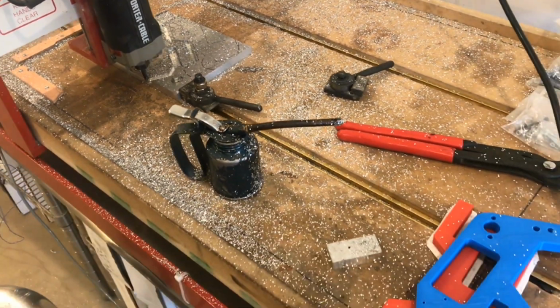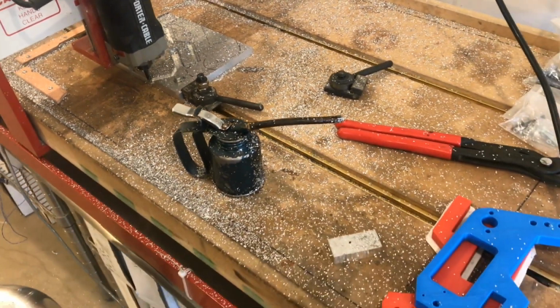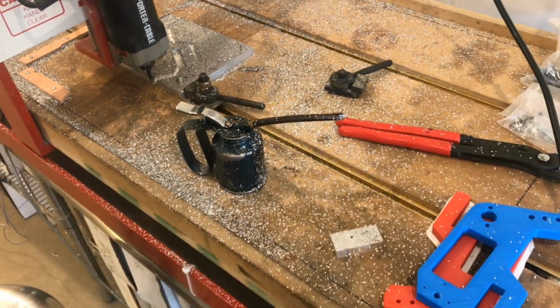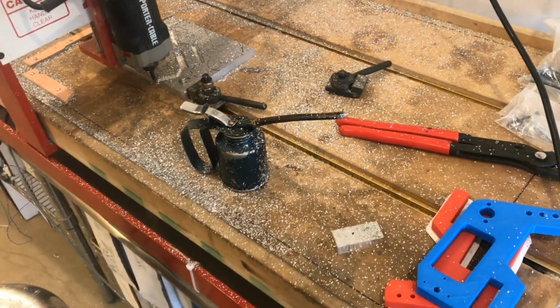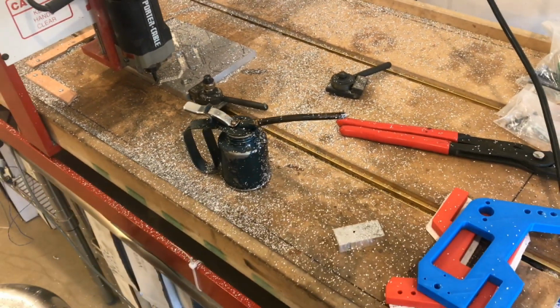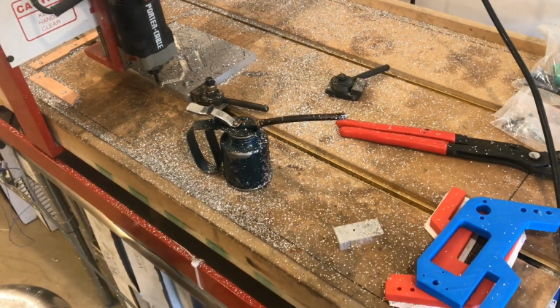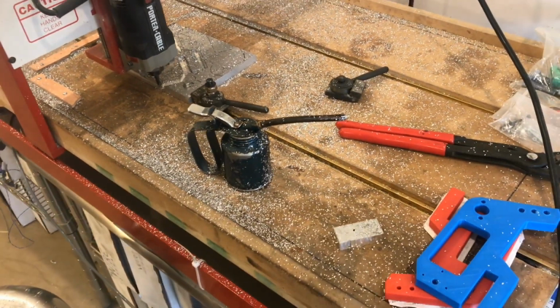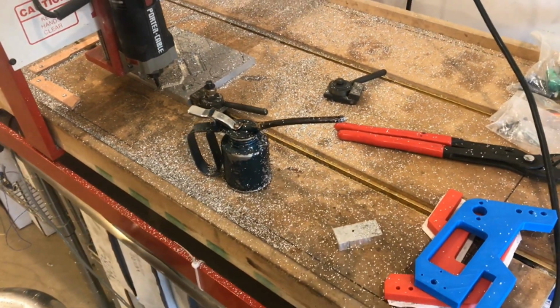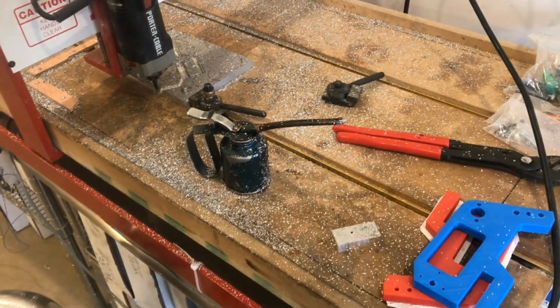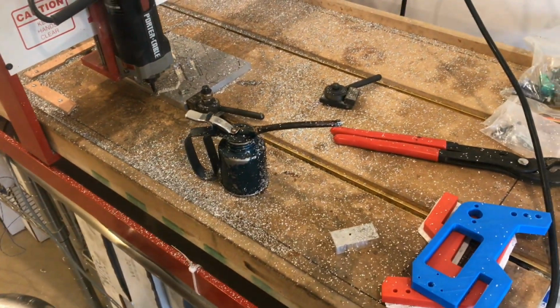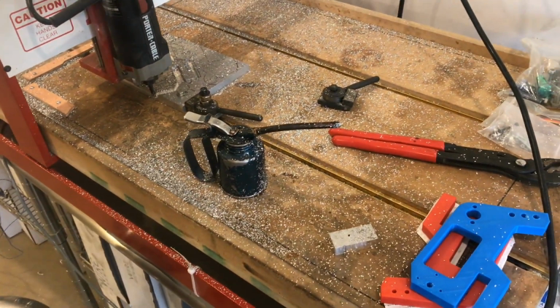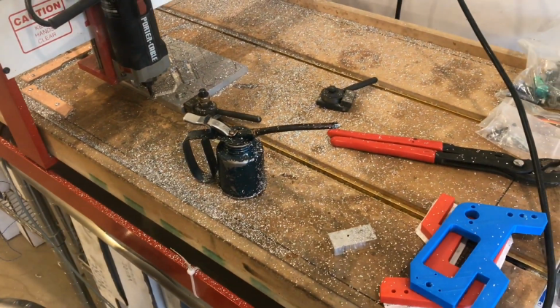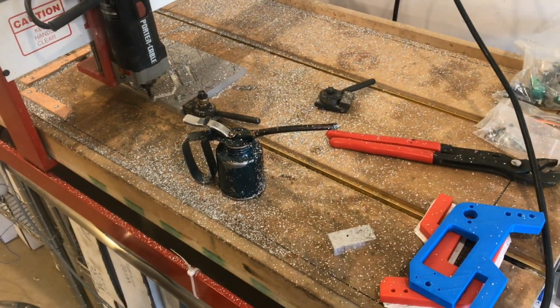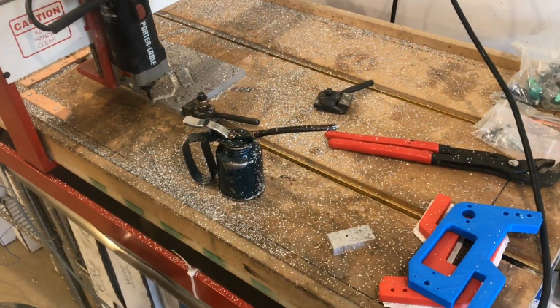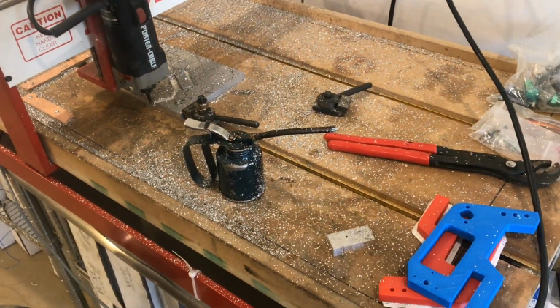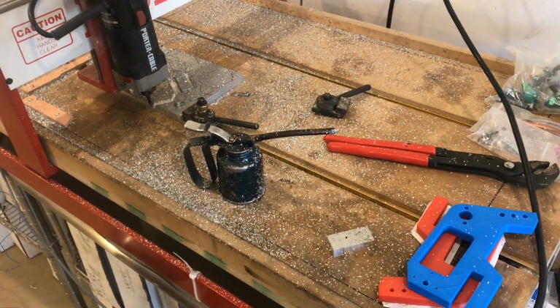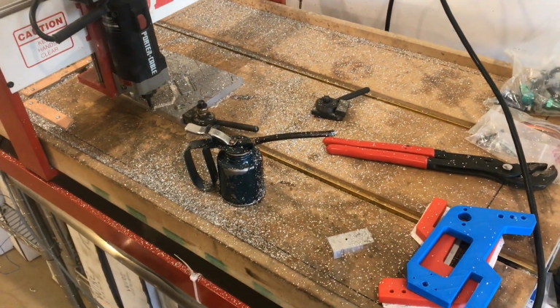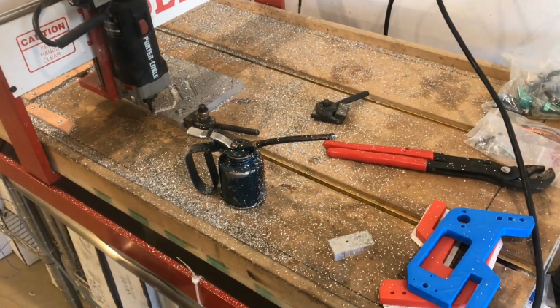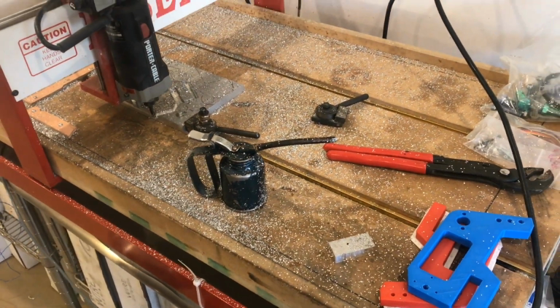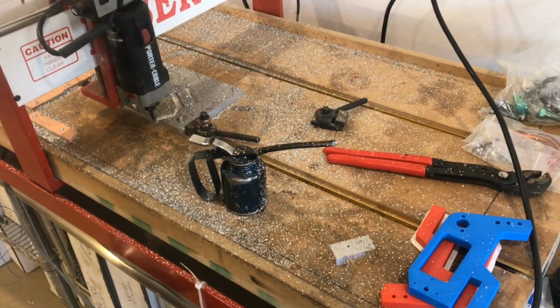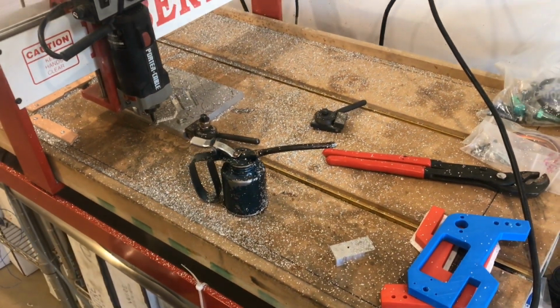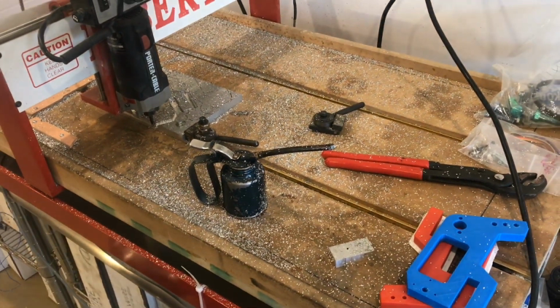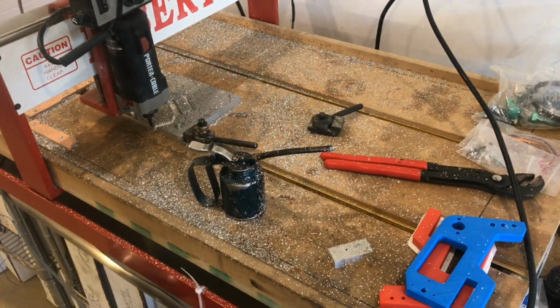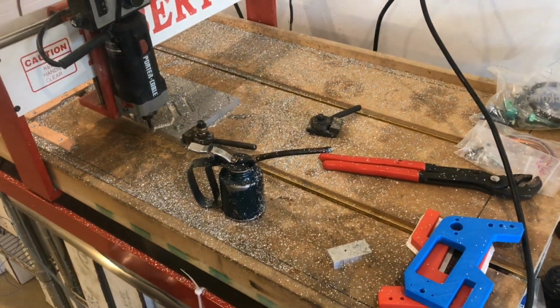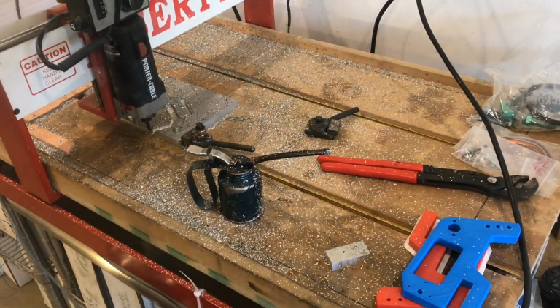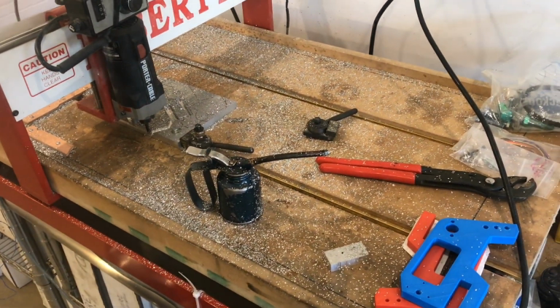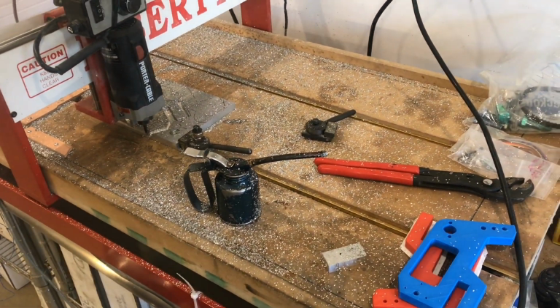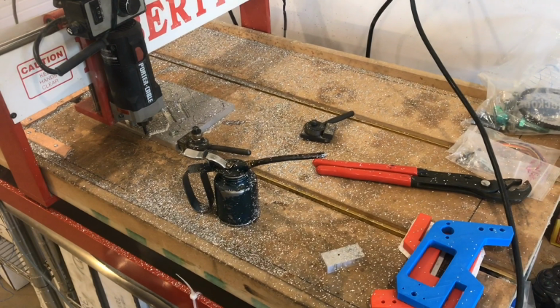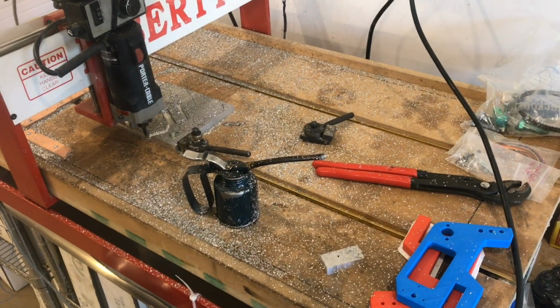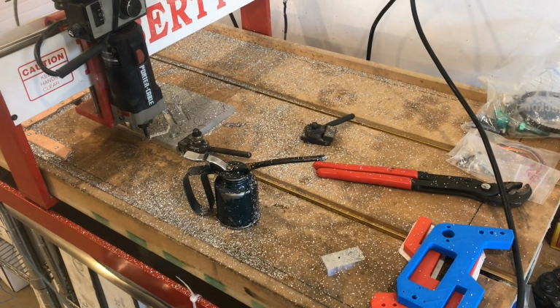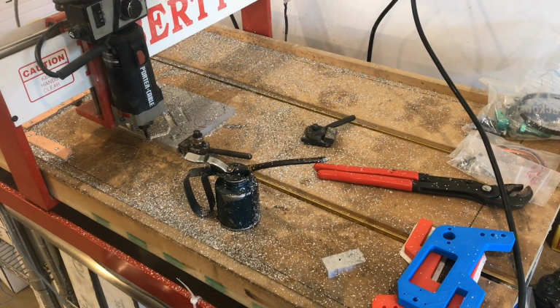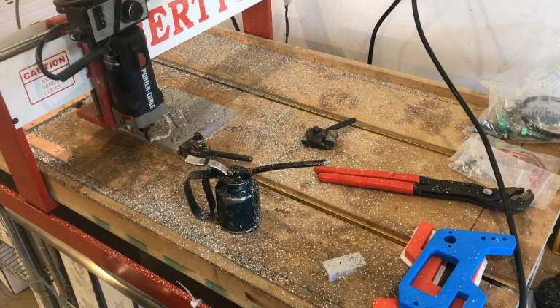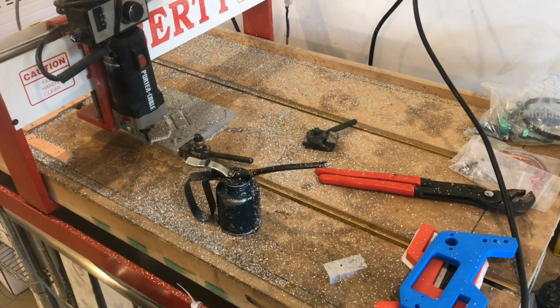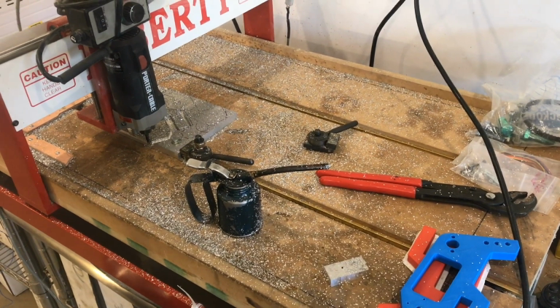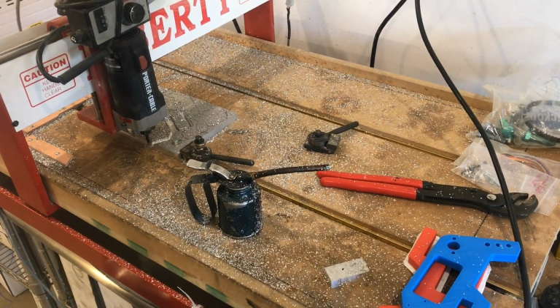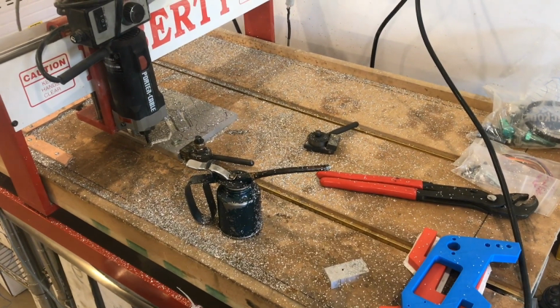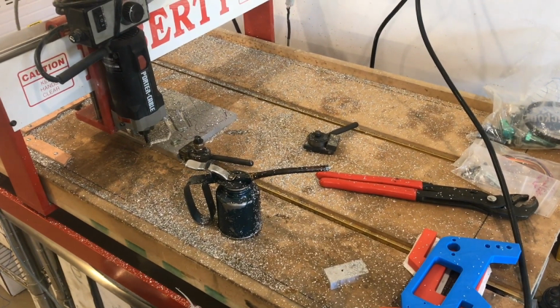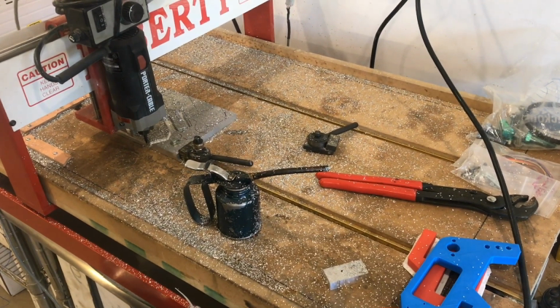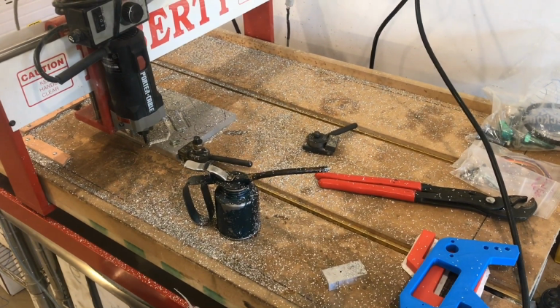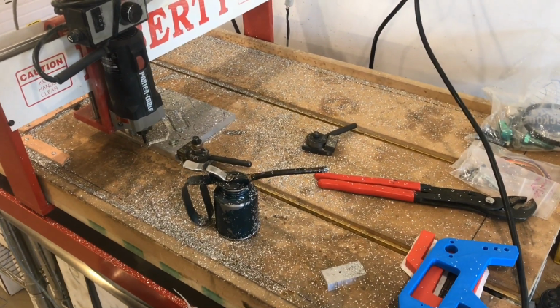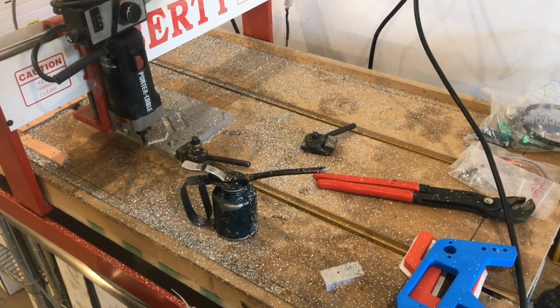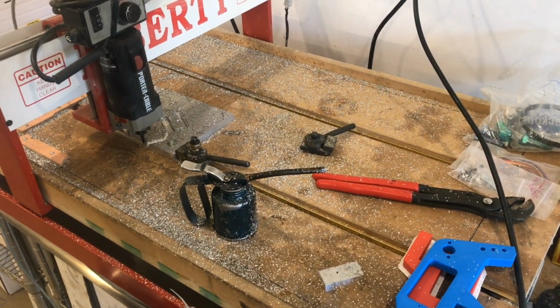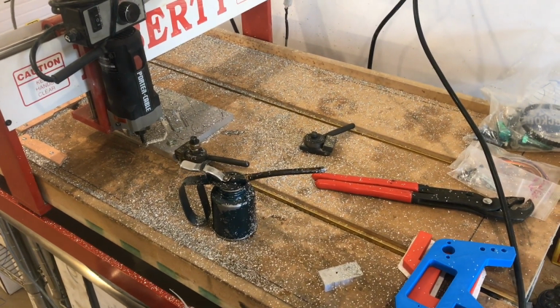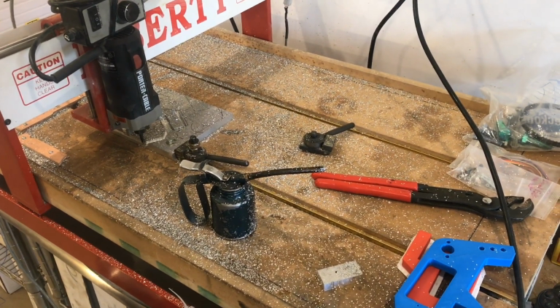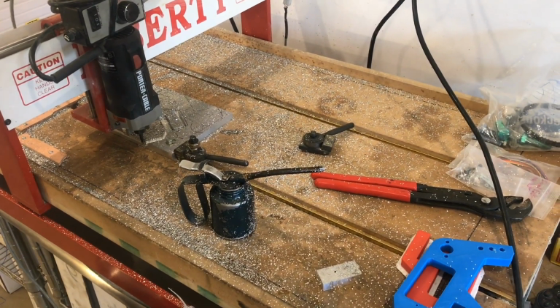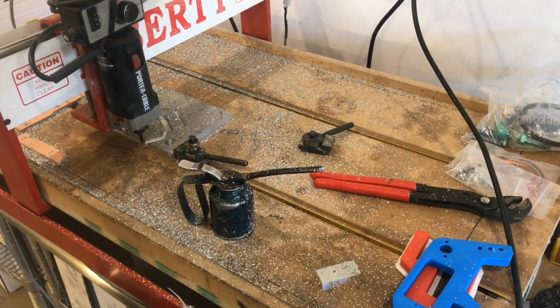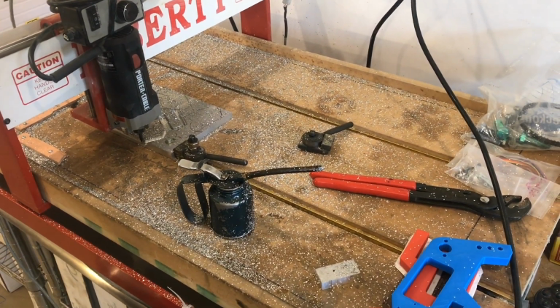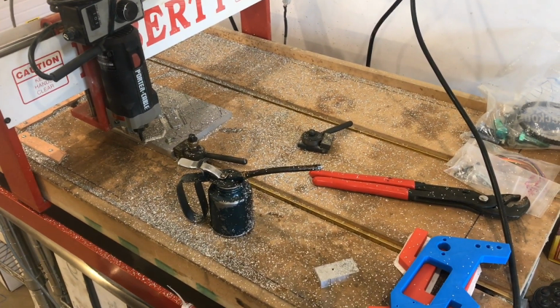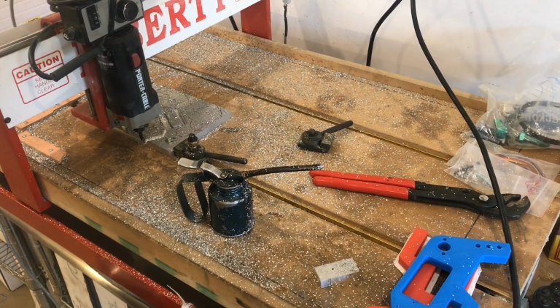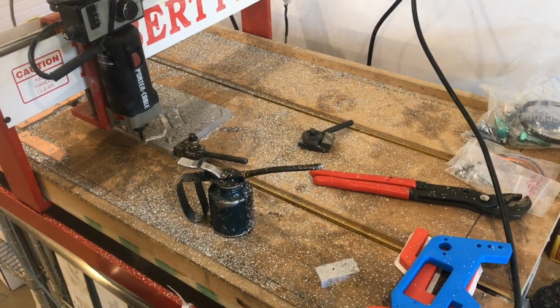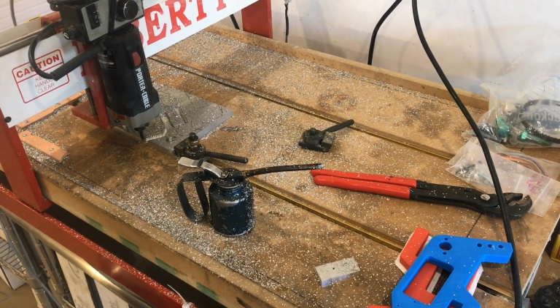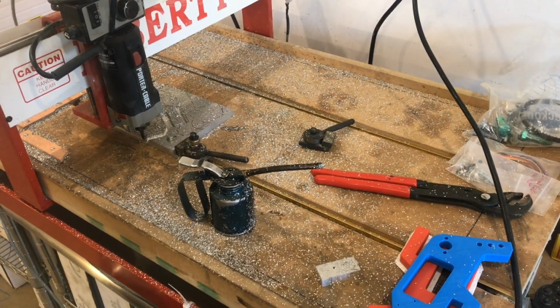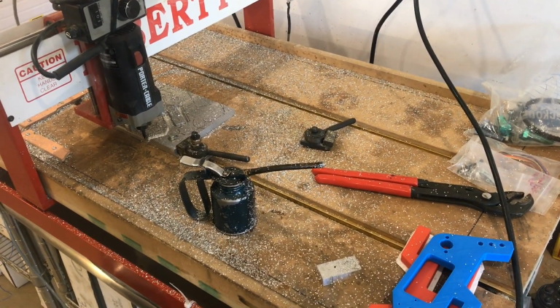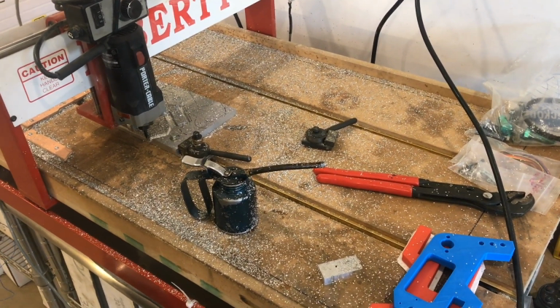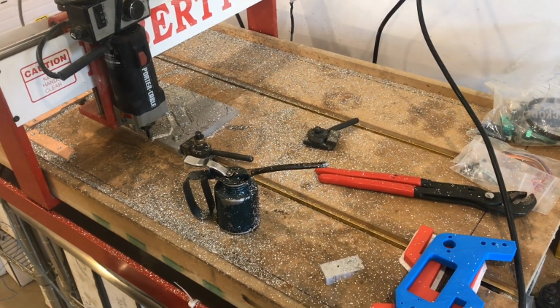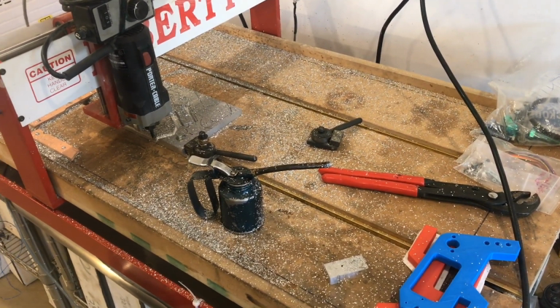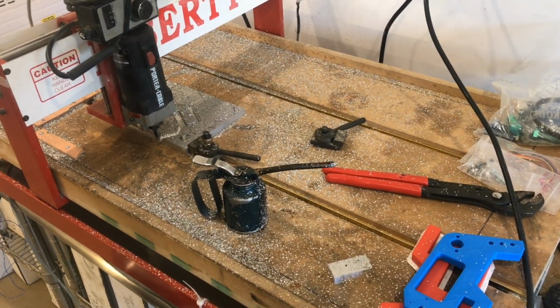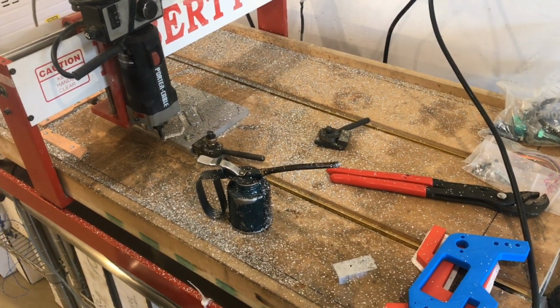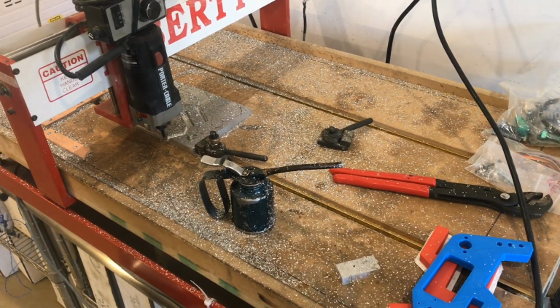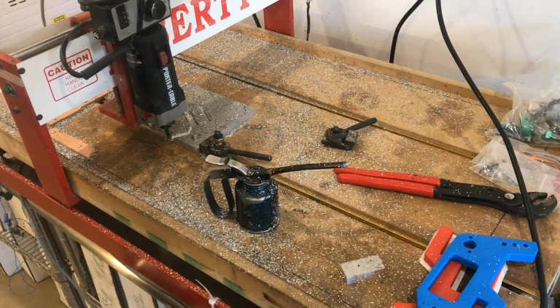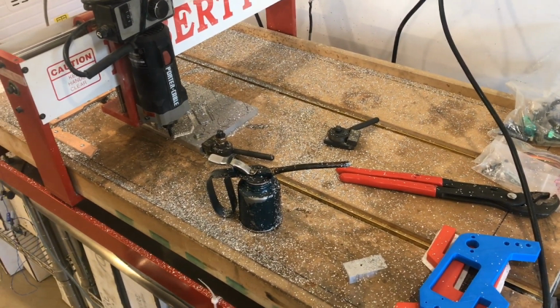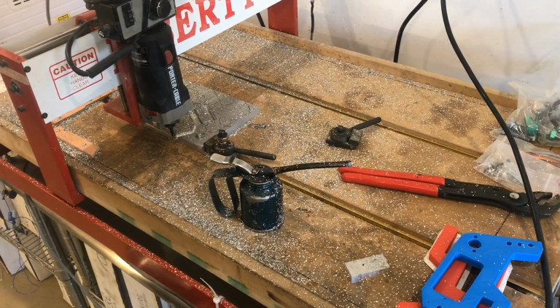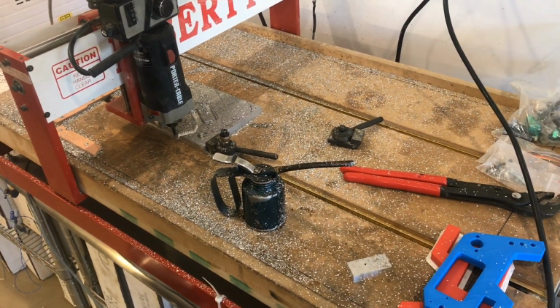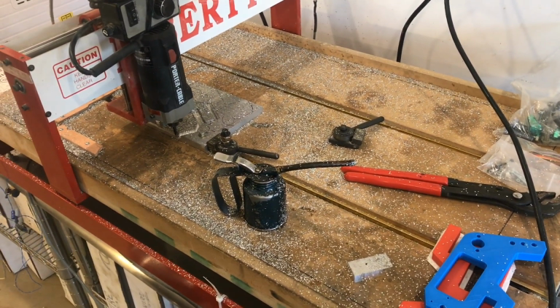On a router table you can cut very large pieces — much bigger than you can cut on a mill, most mills.